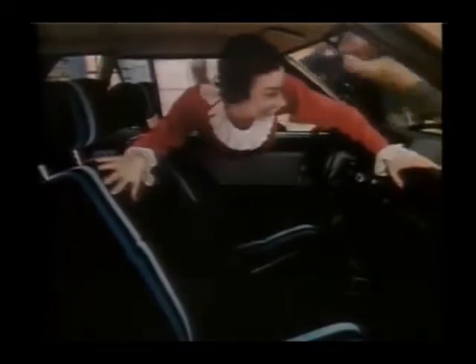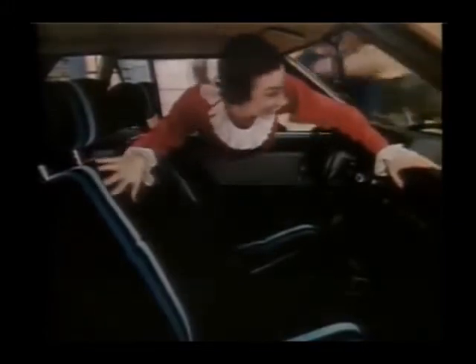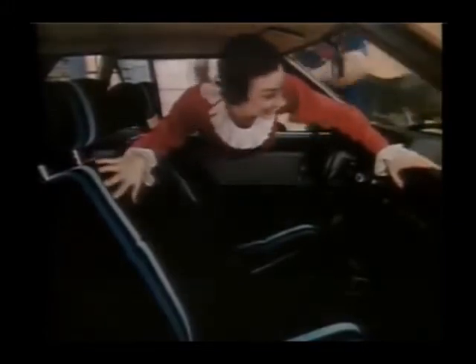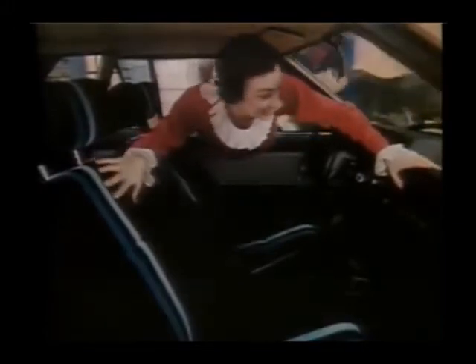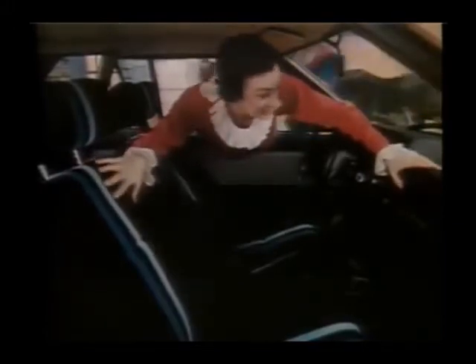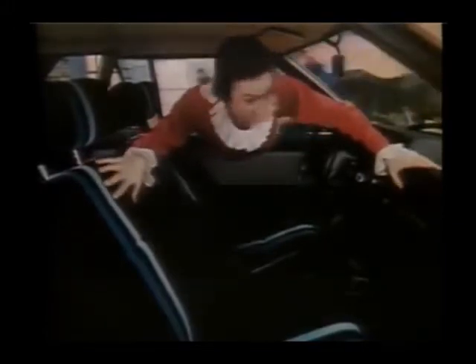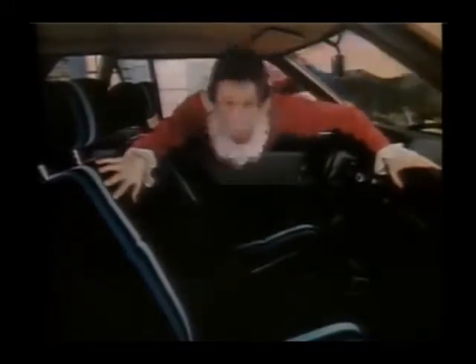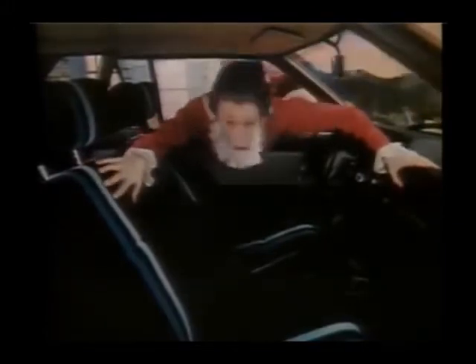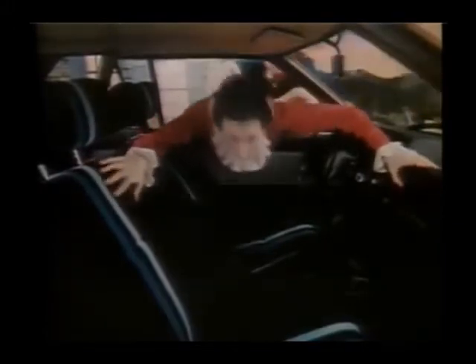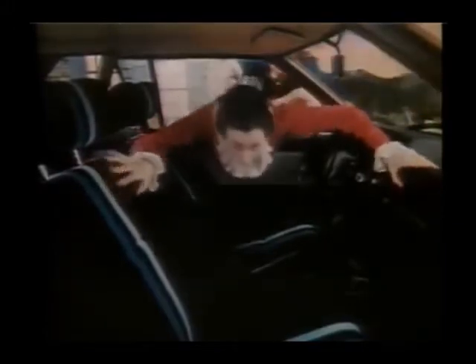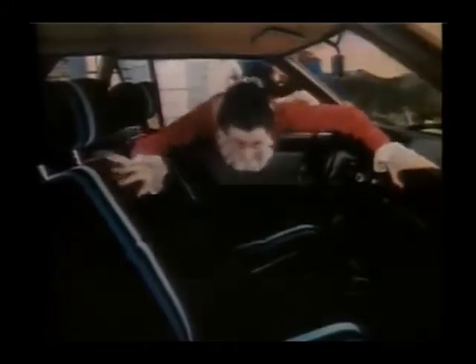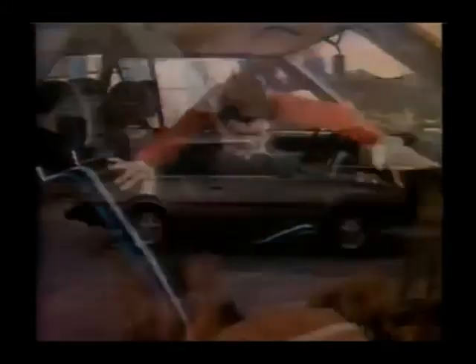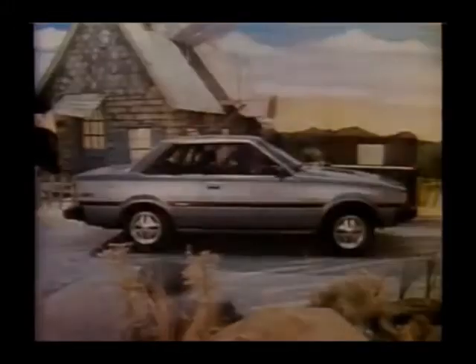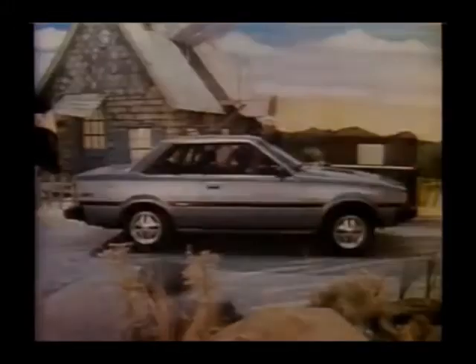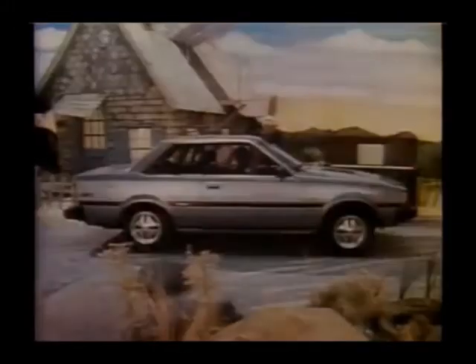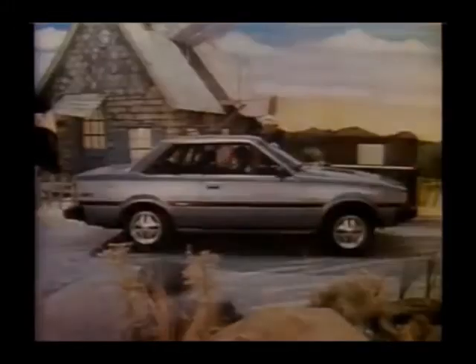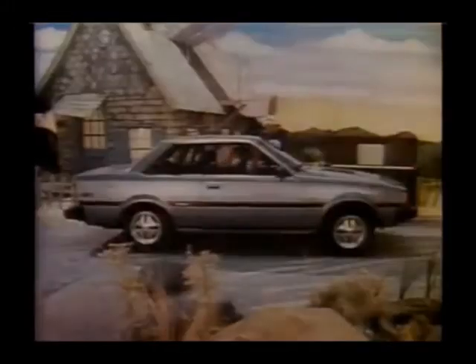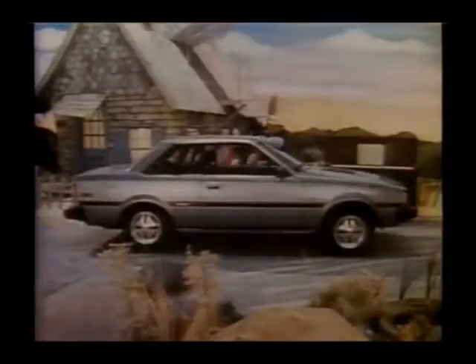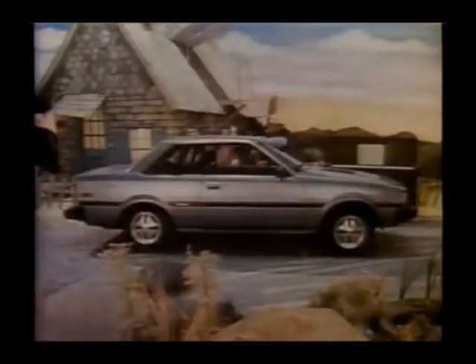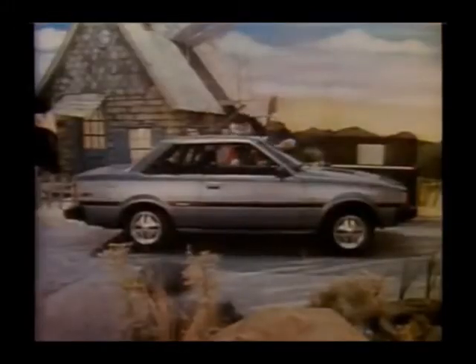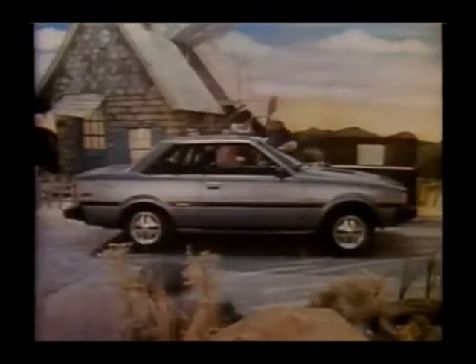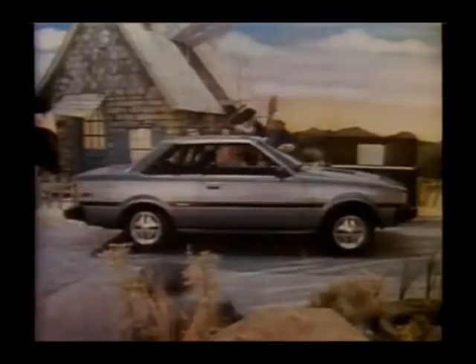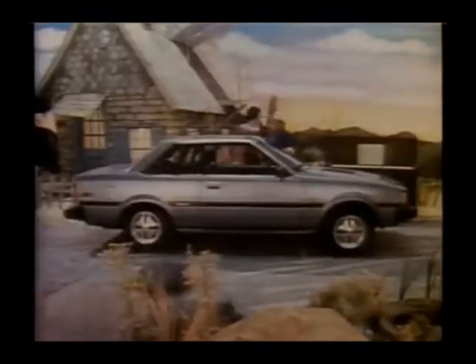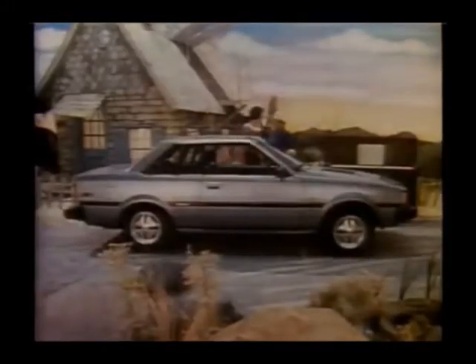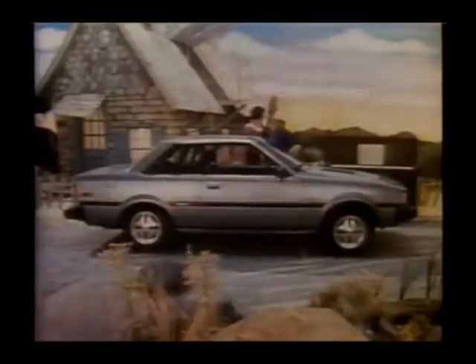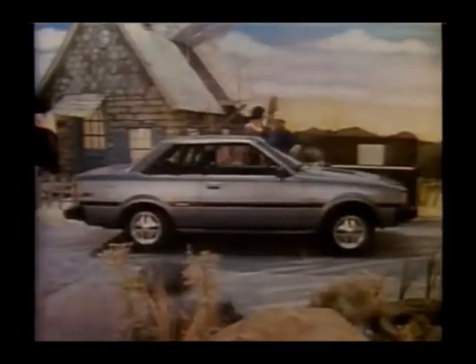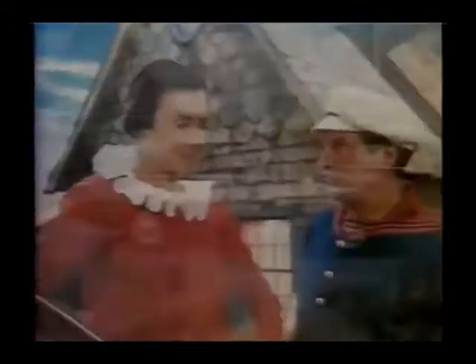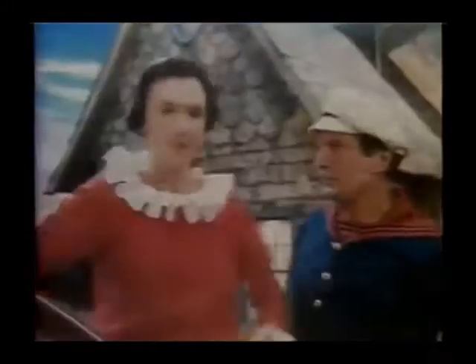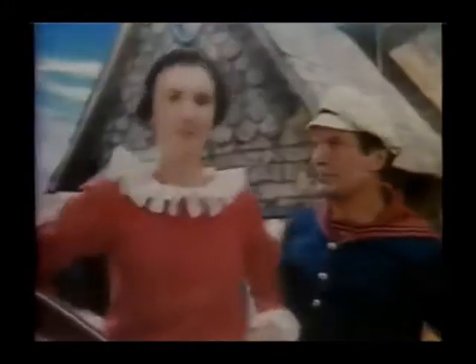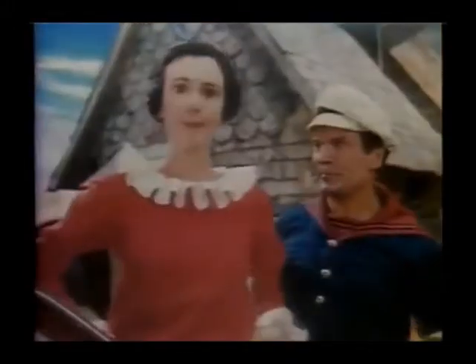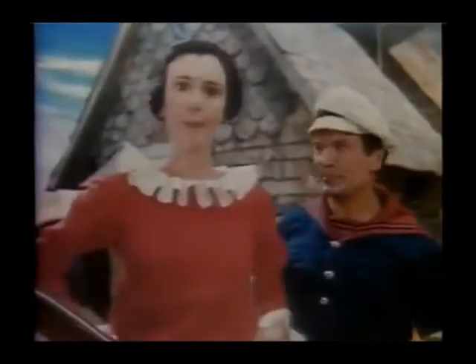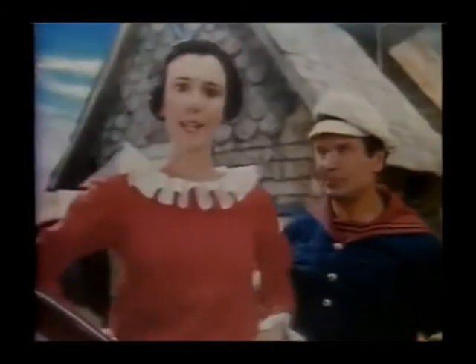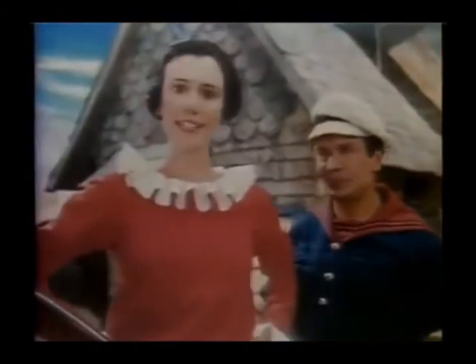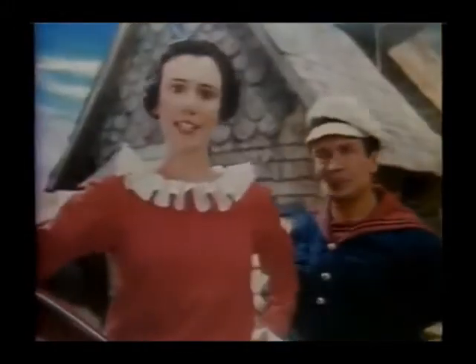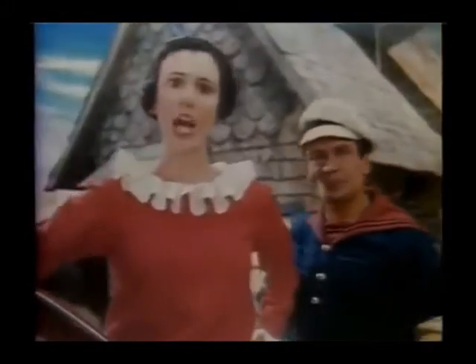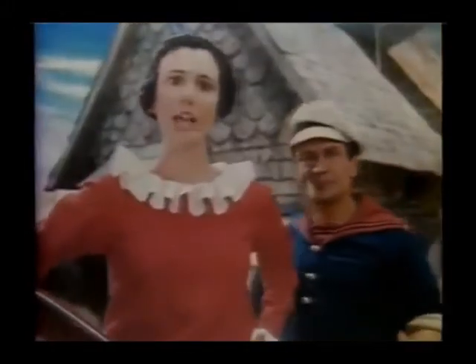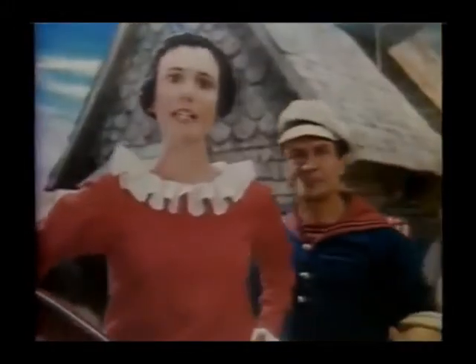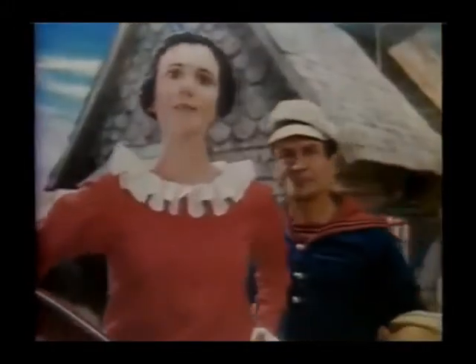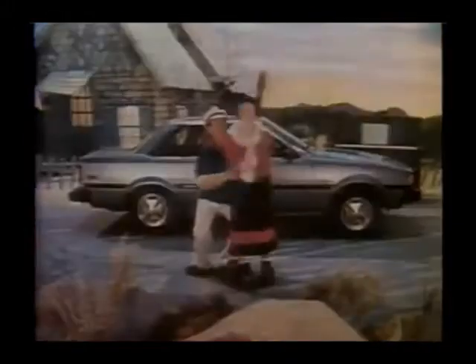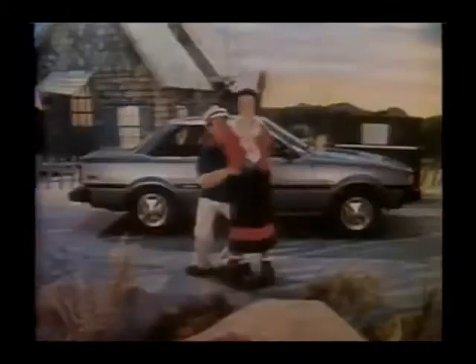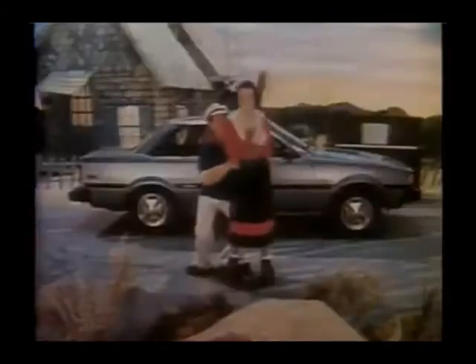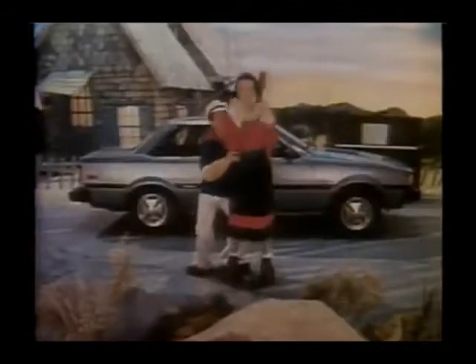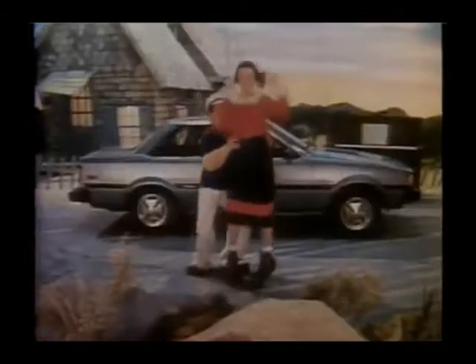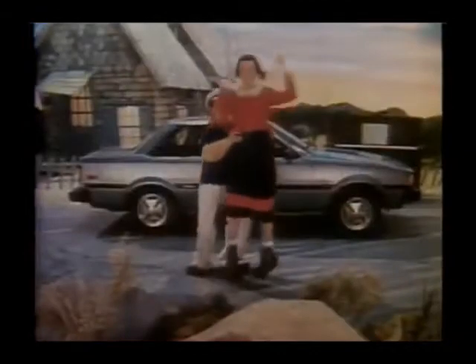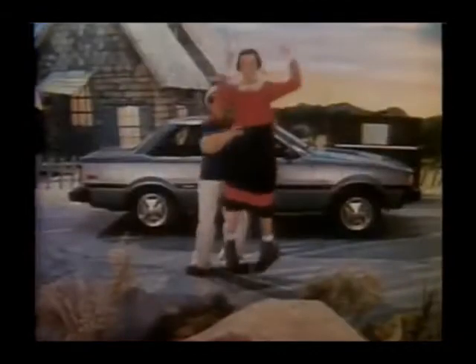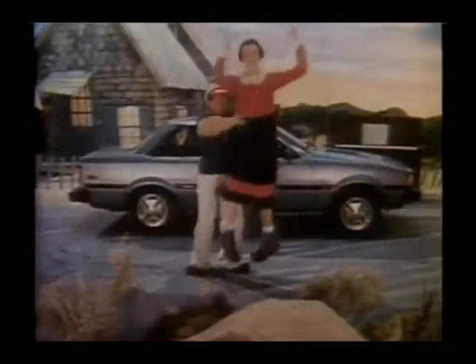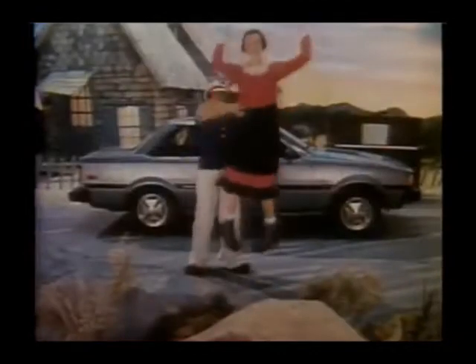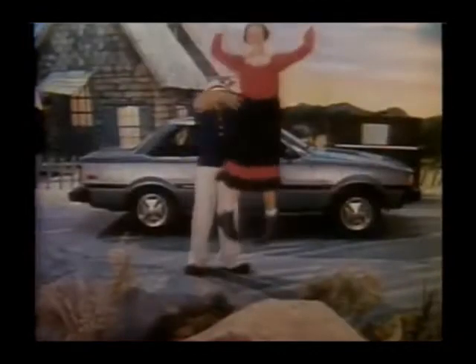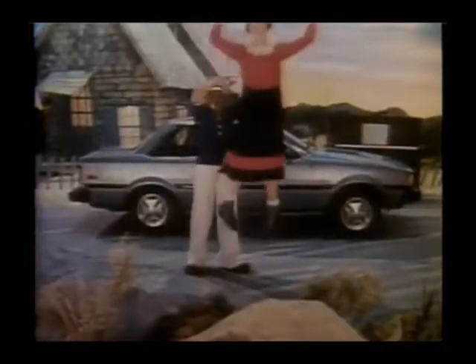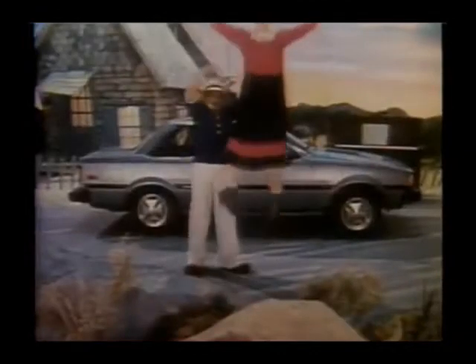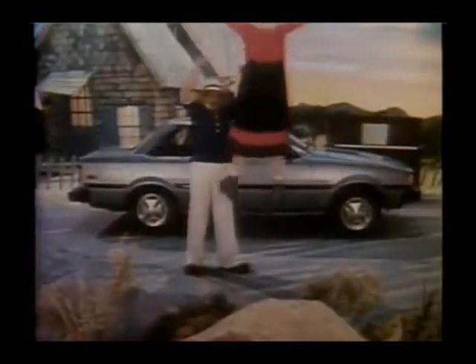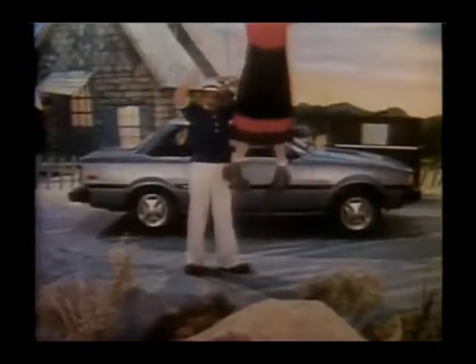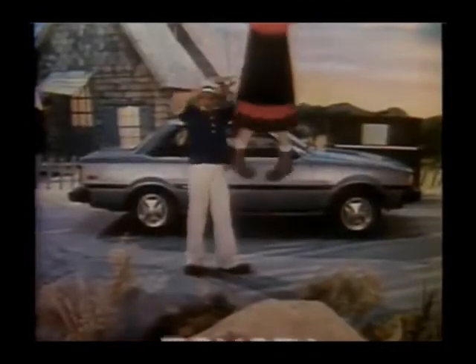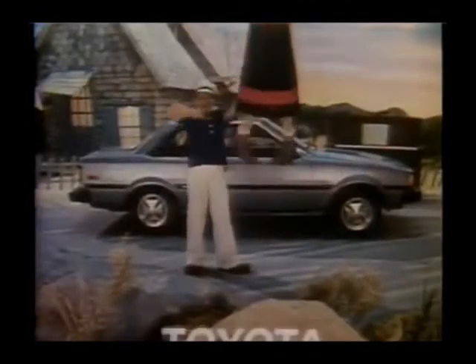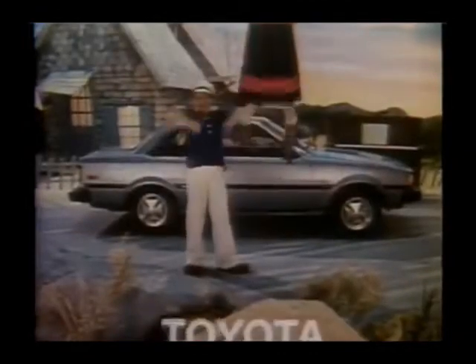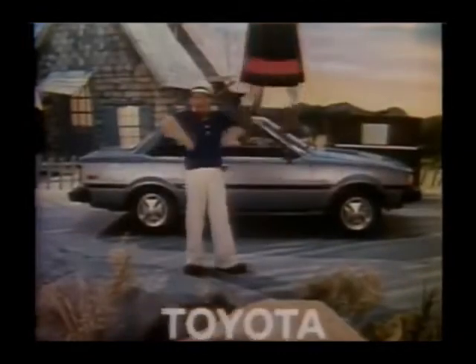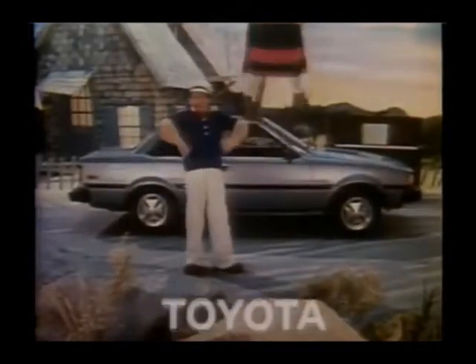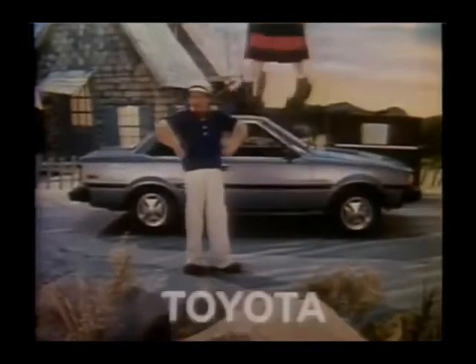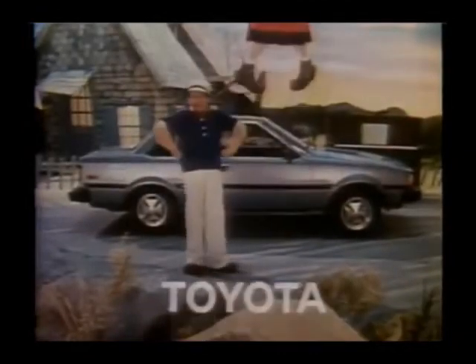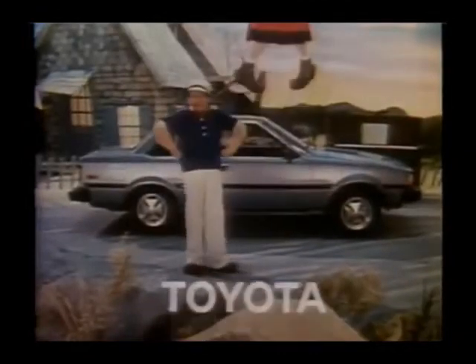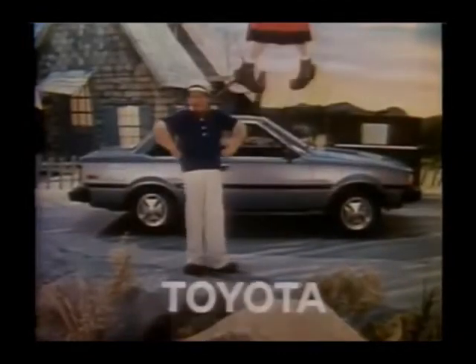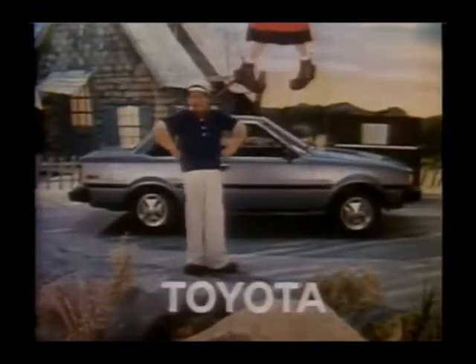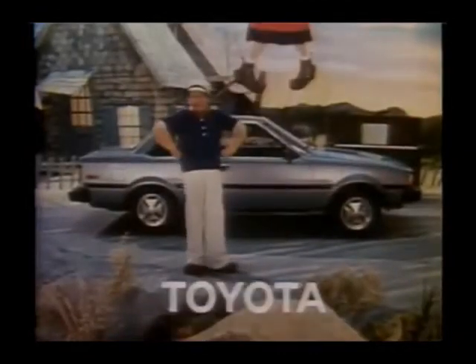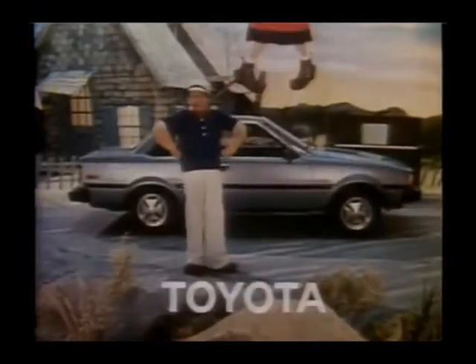The new 1983 Toyota Corolla. It looks the same. But it's not. Oh, what a feeling! Toyota!